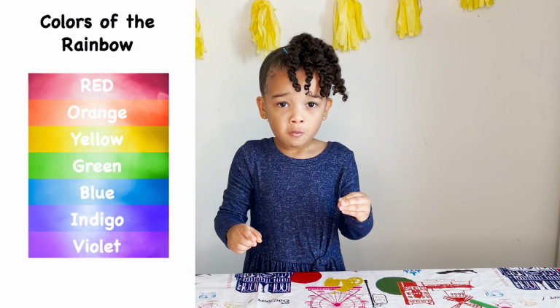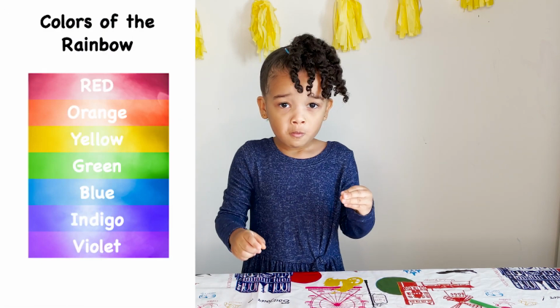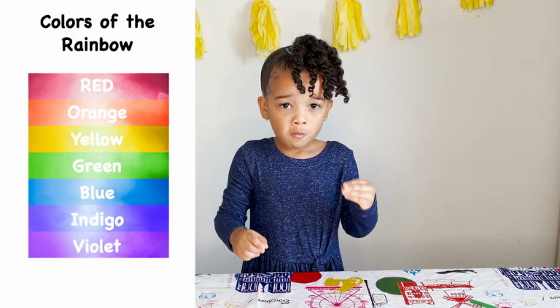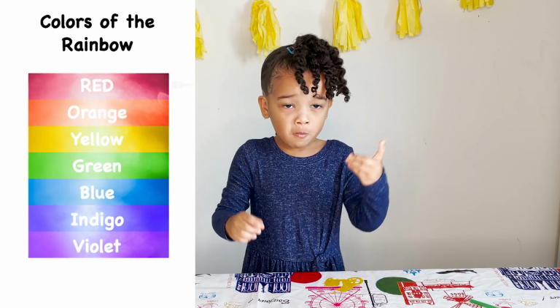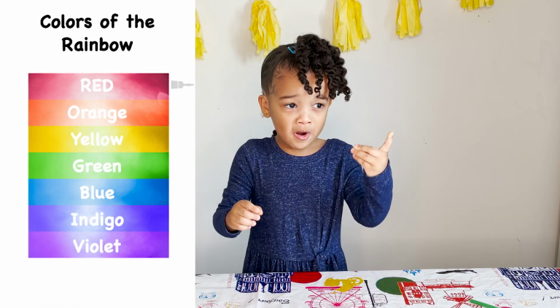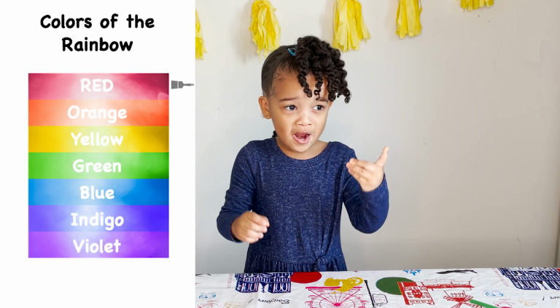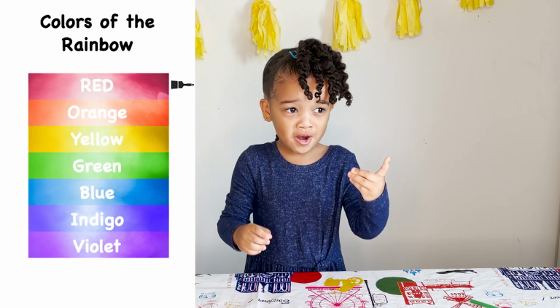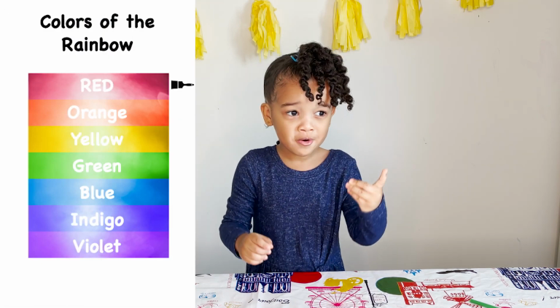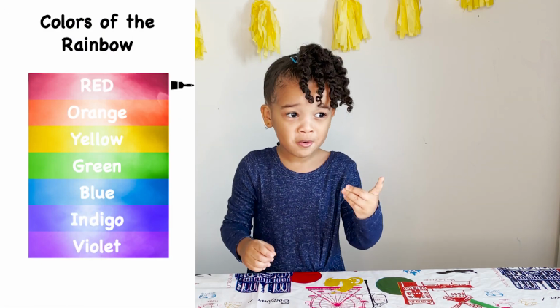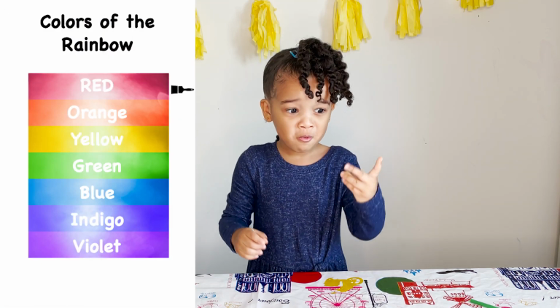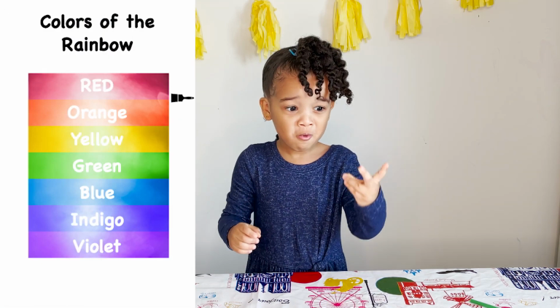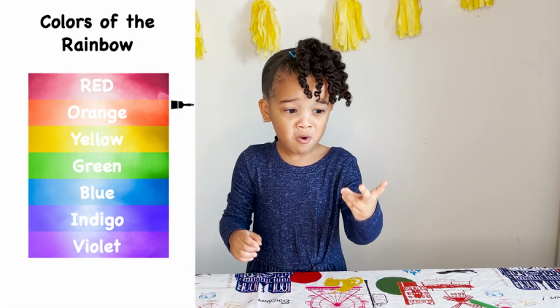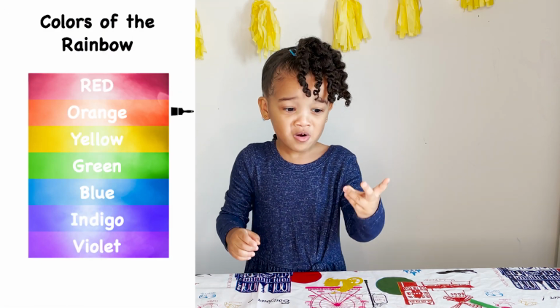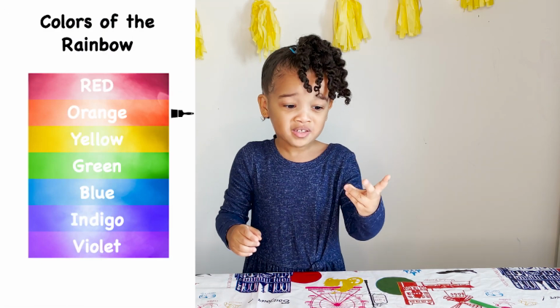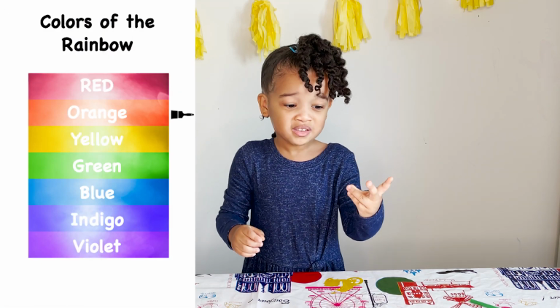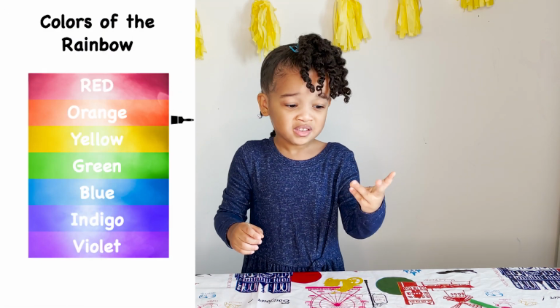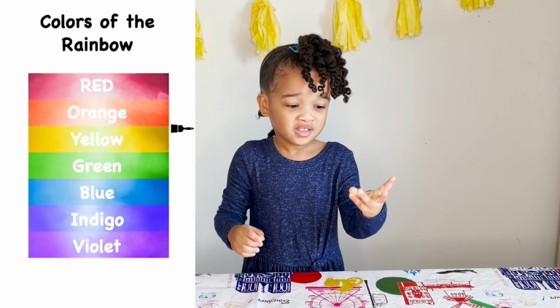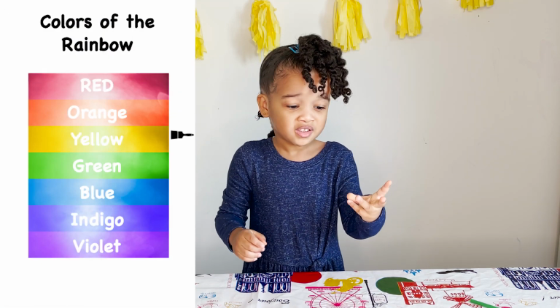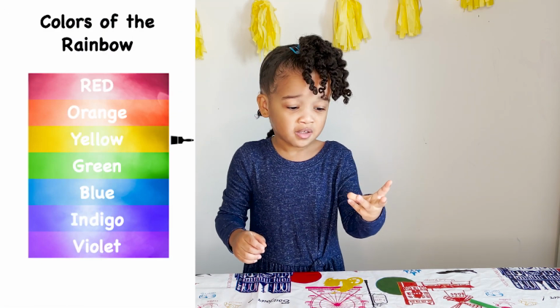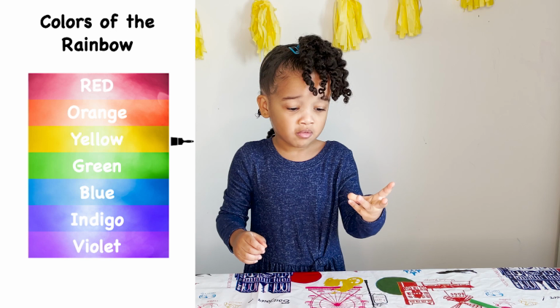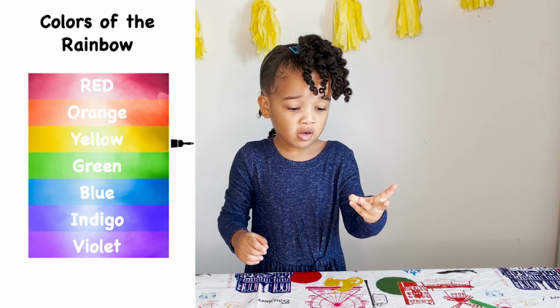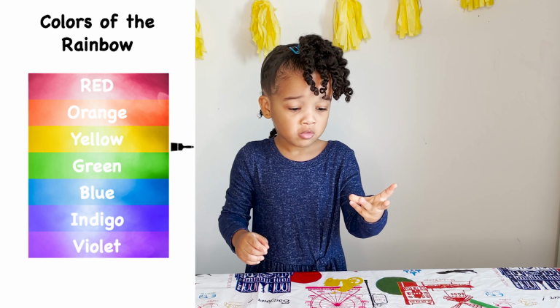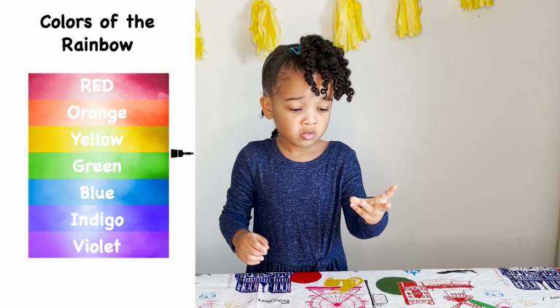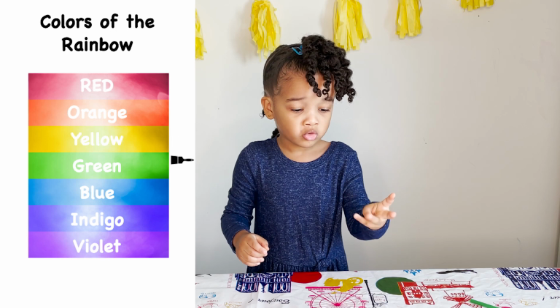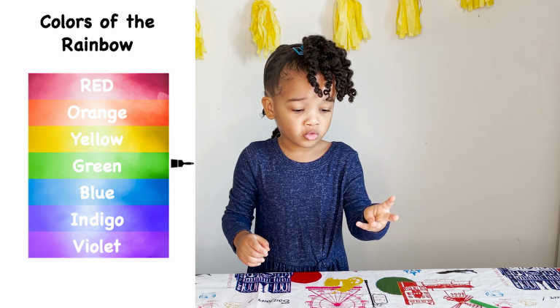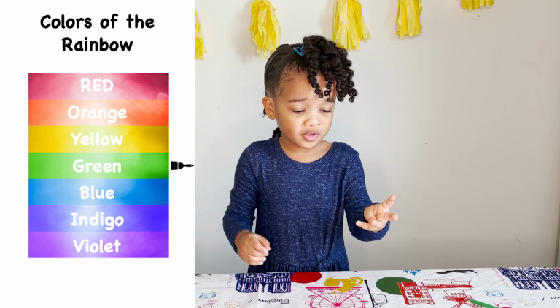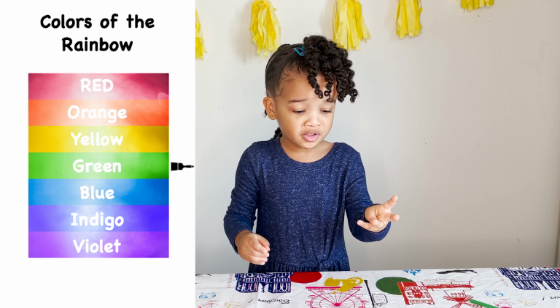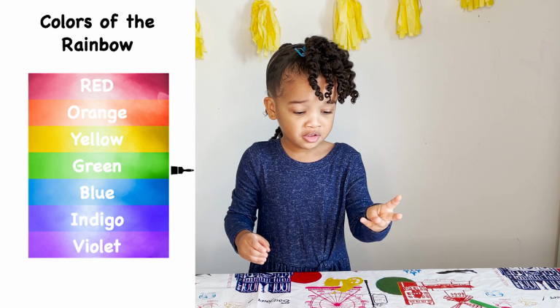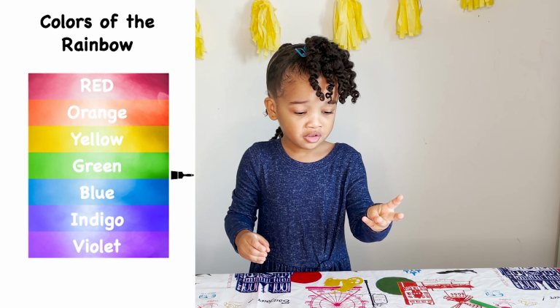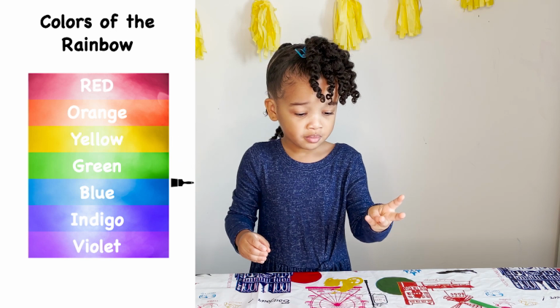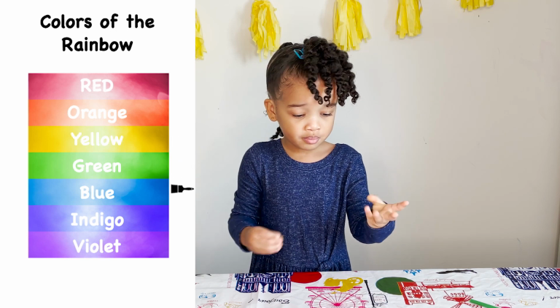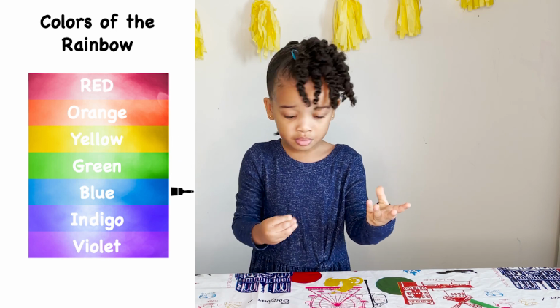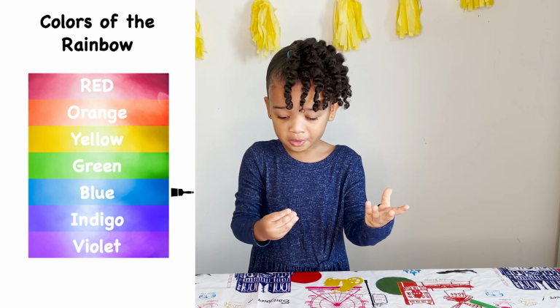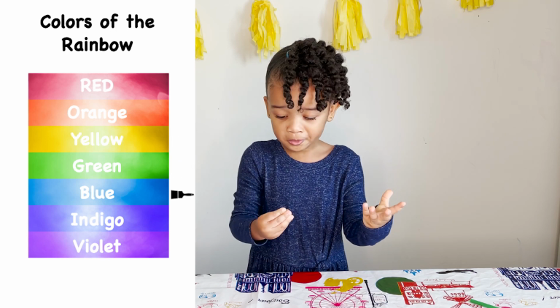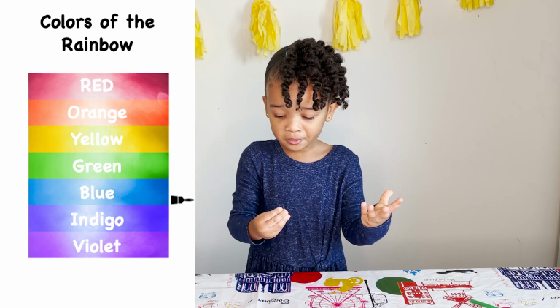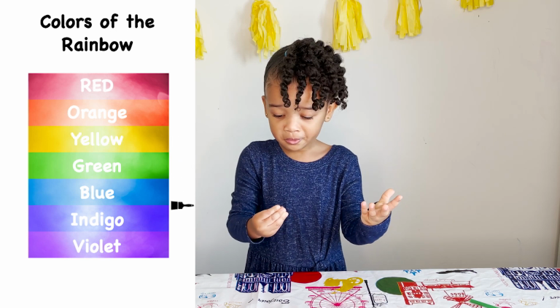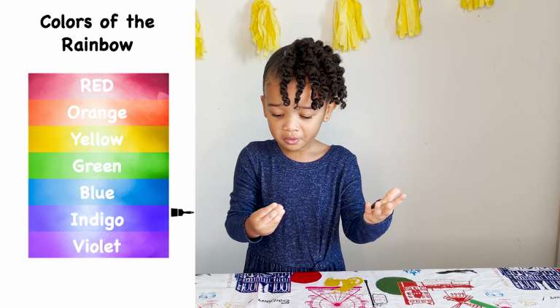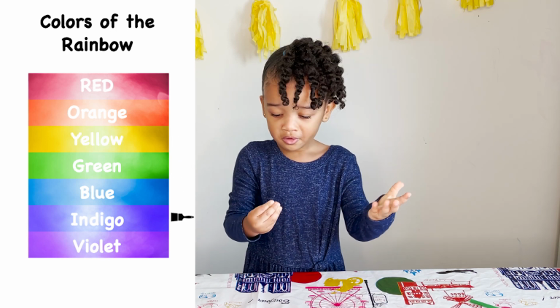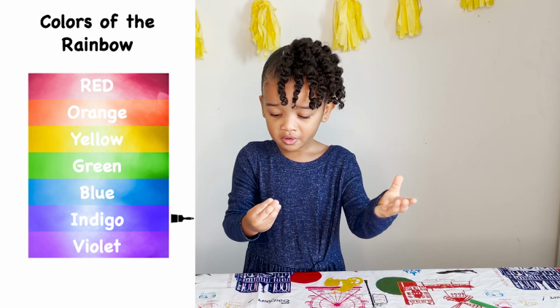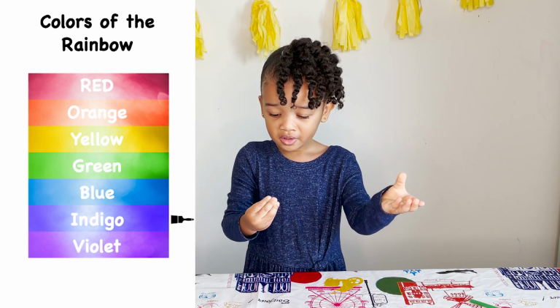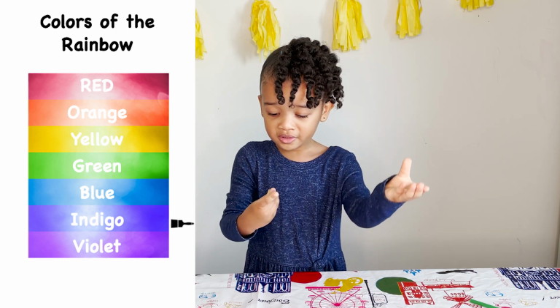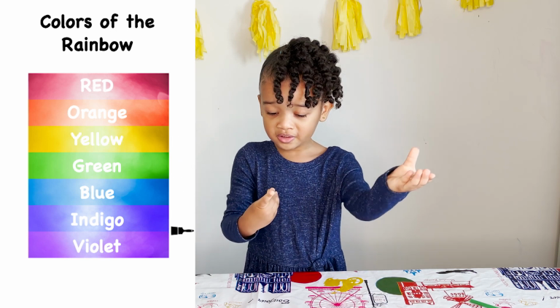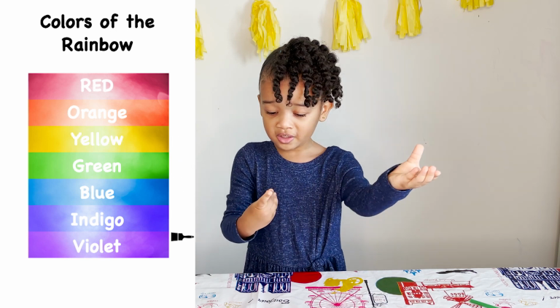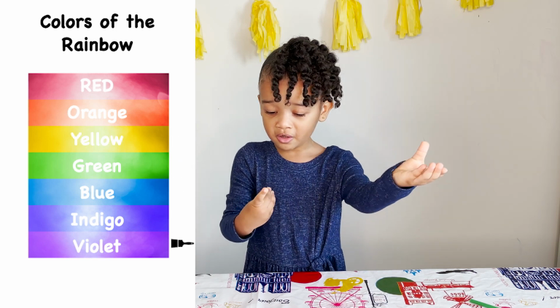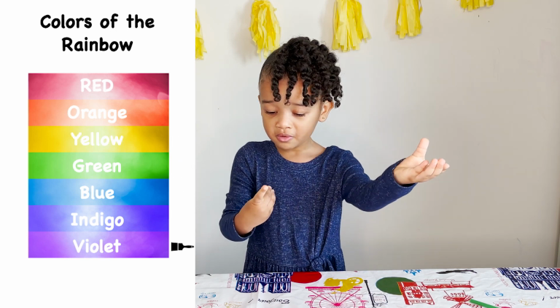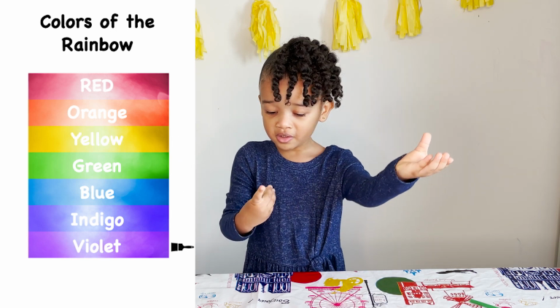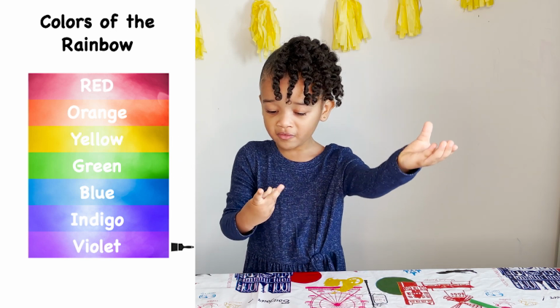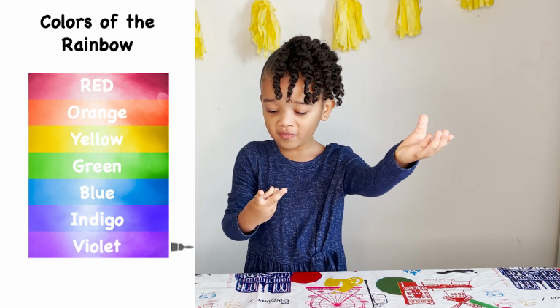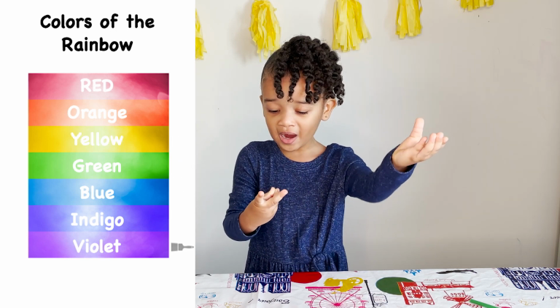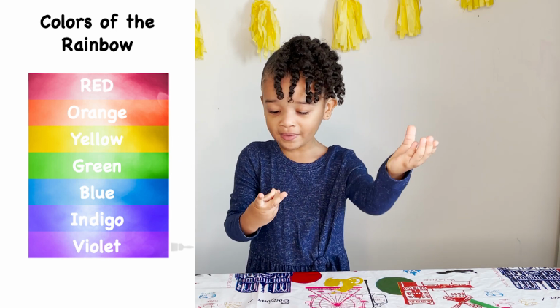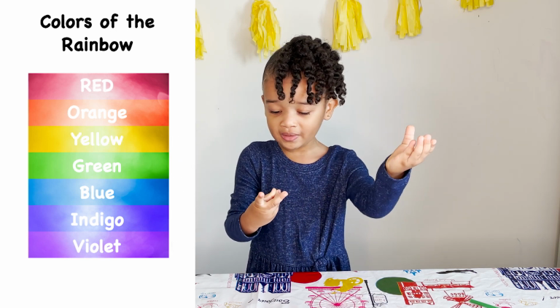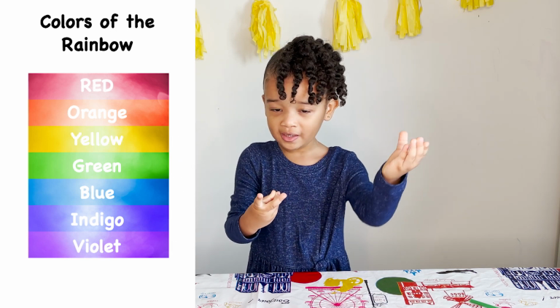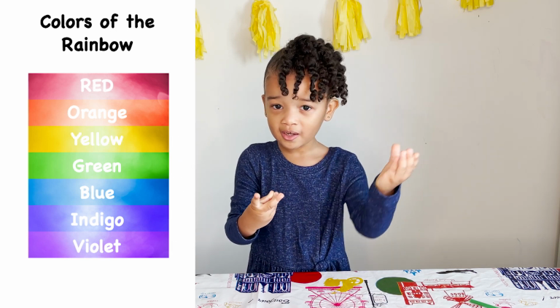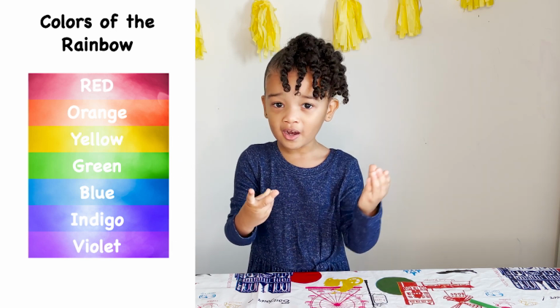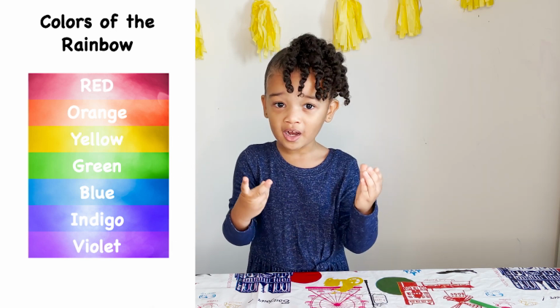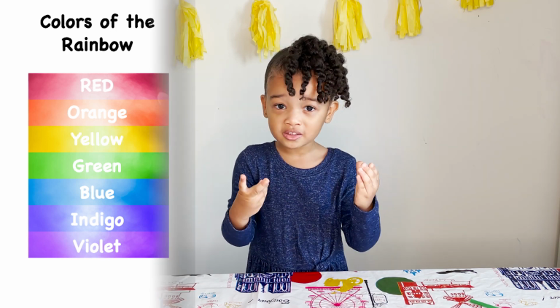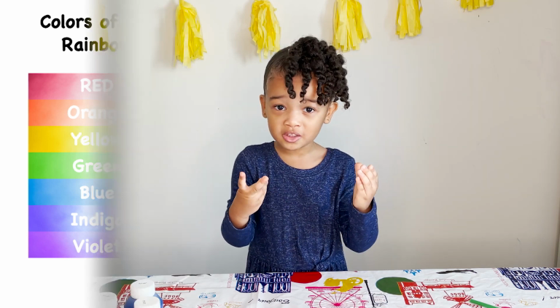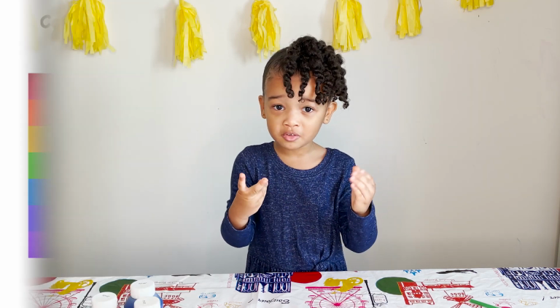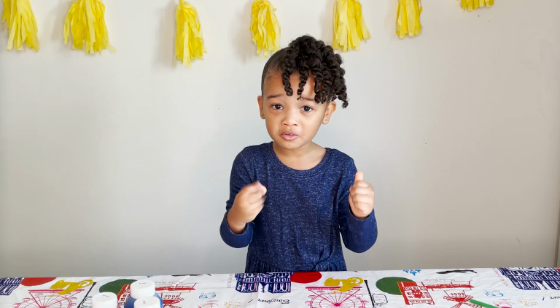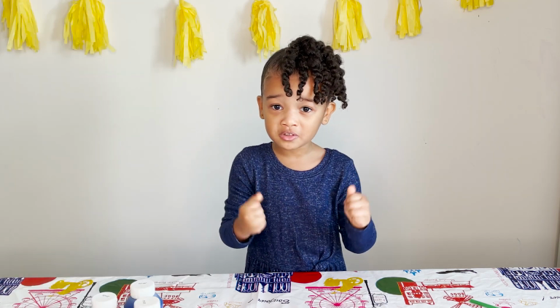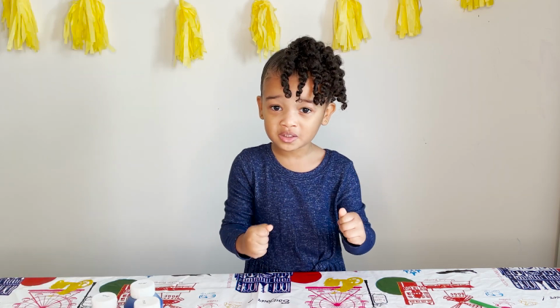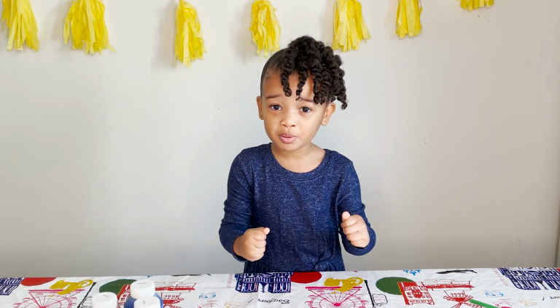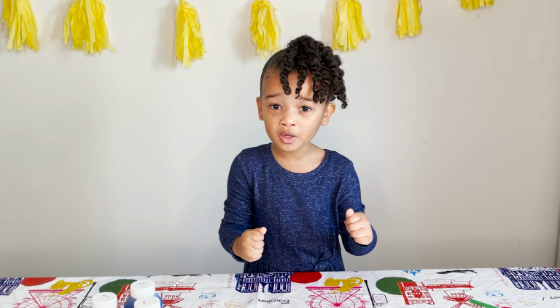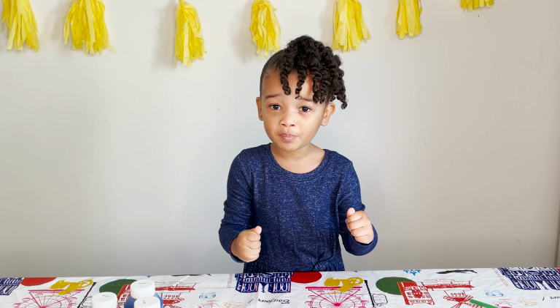Red, orange, yellow, green, blue, indigo, and violet — also known as purple.